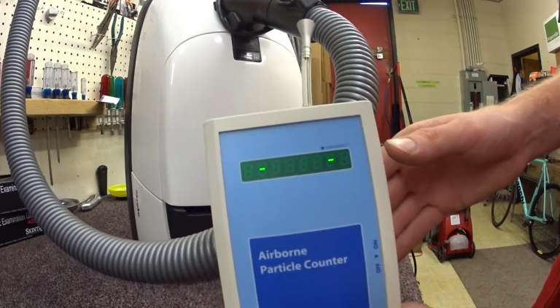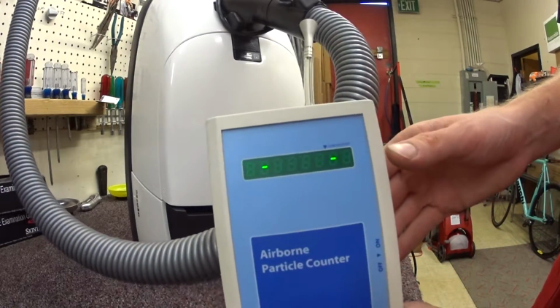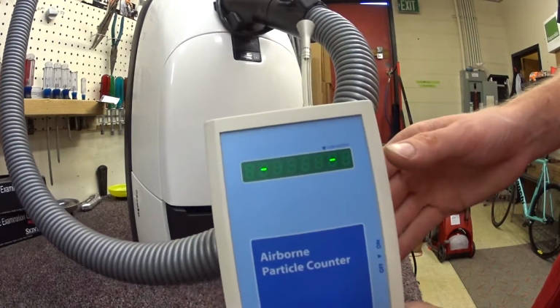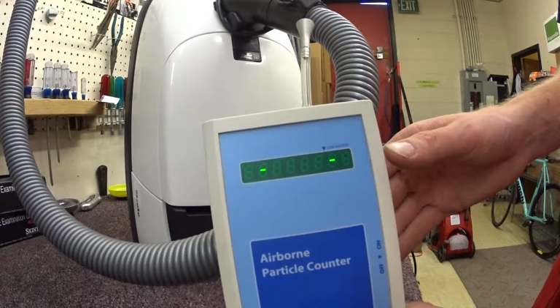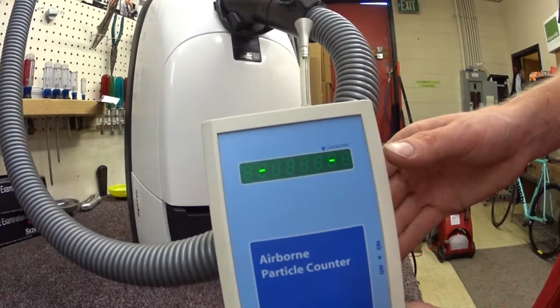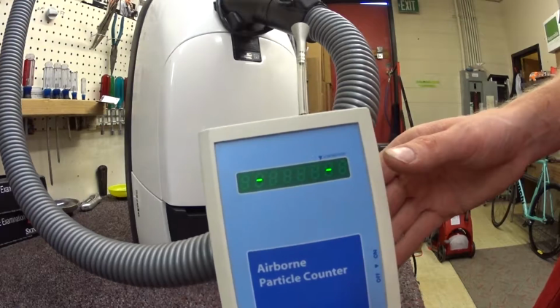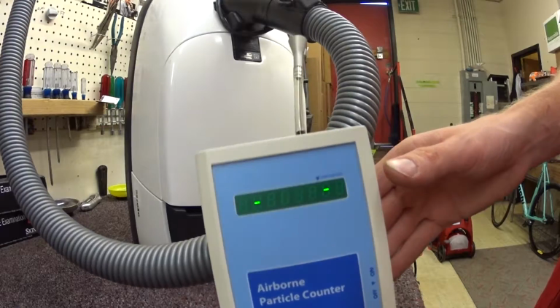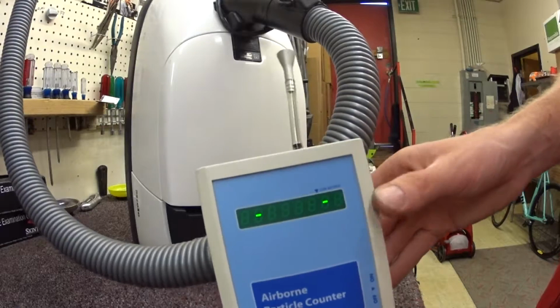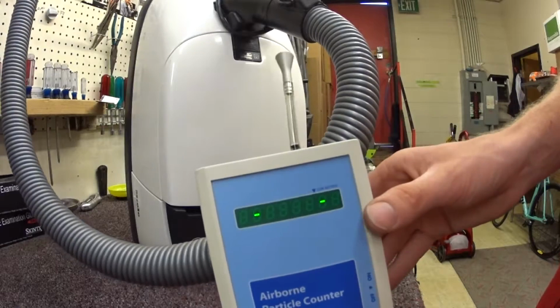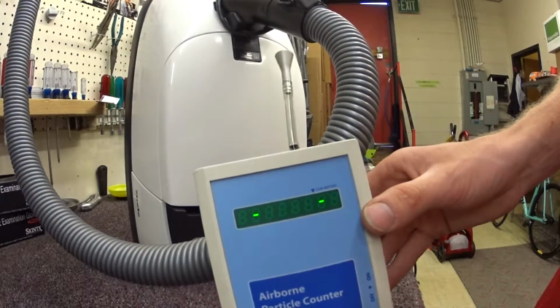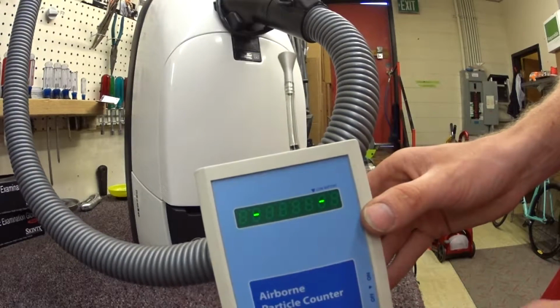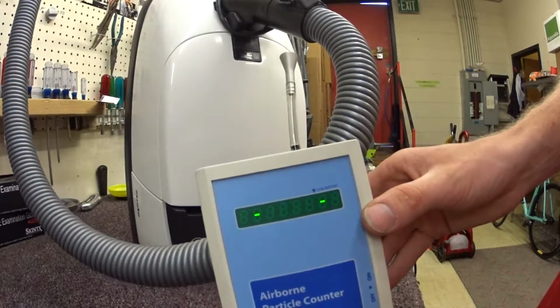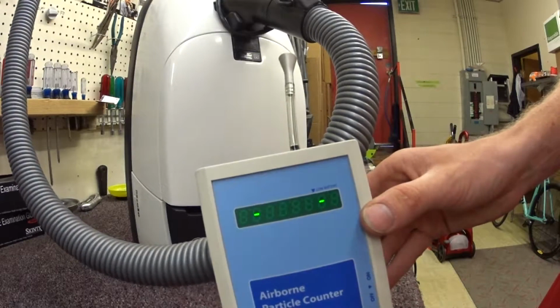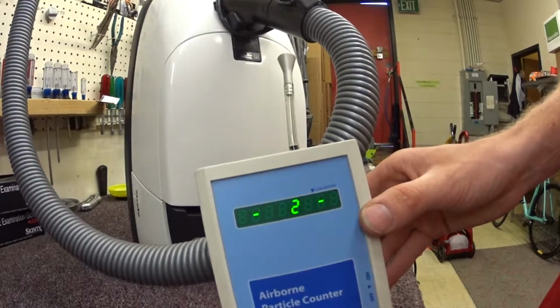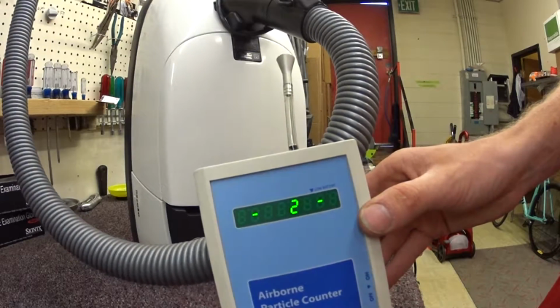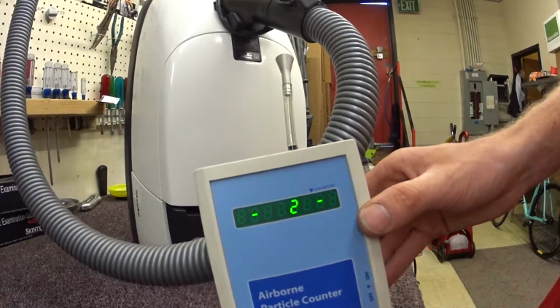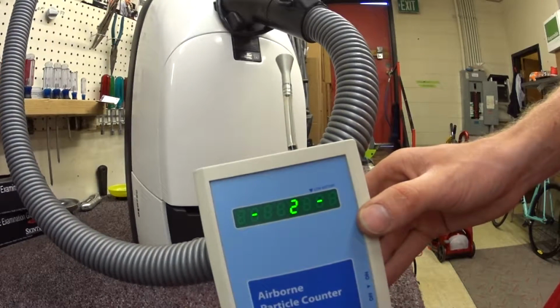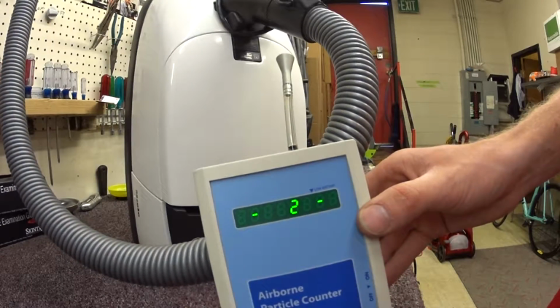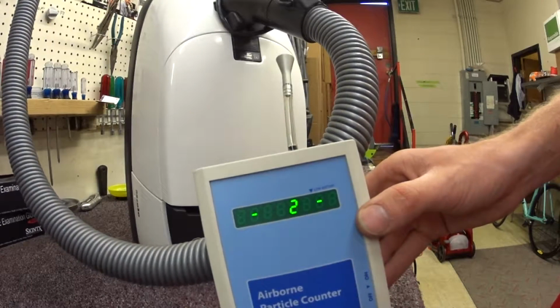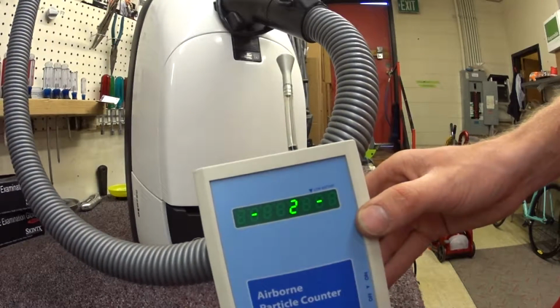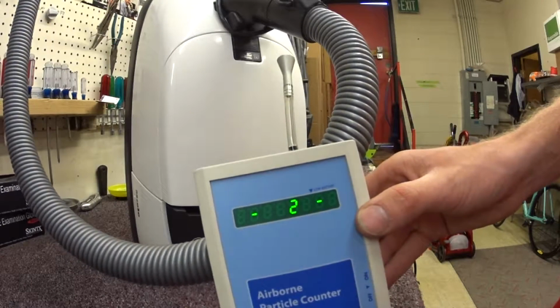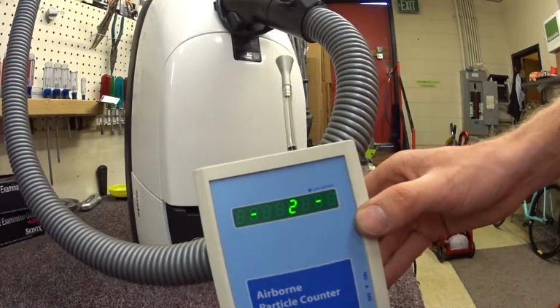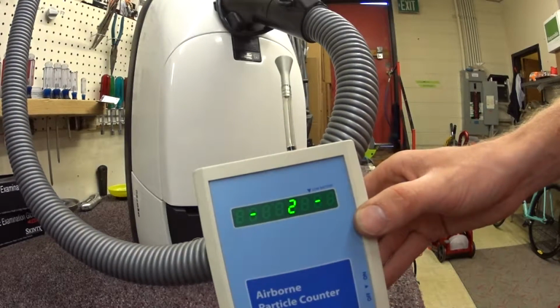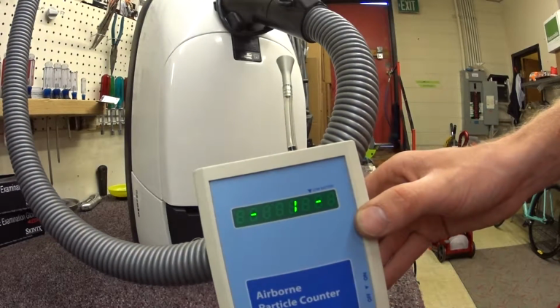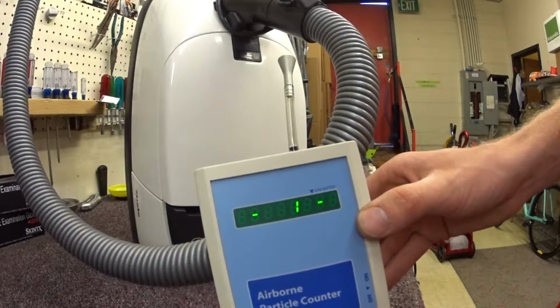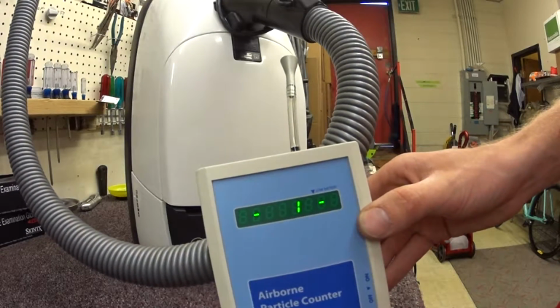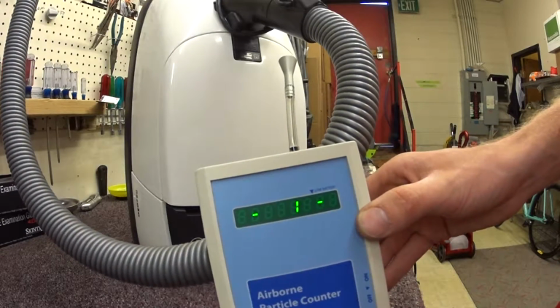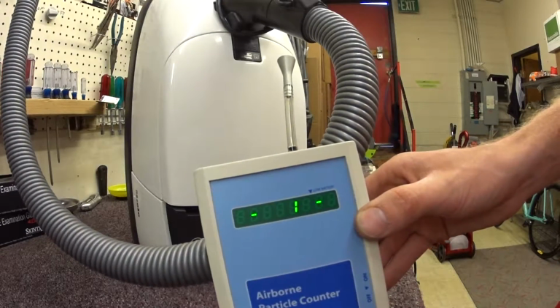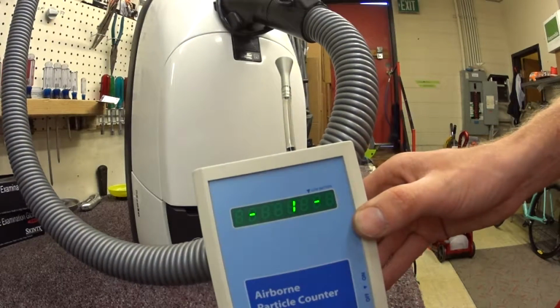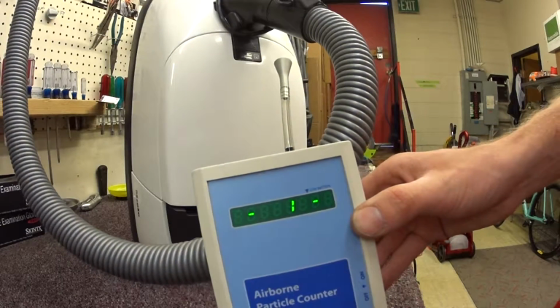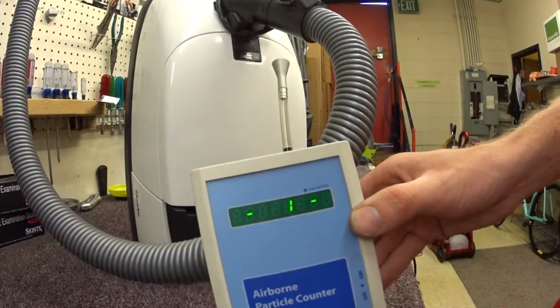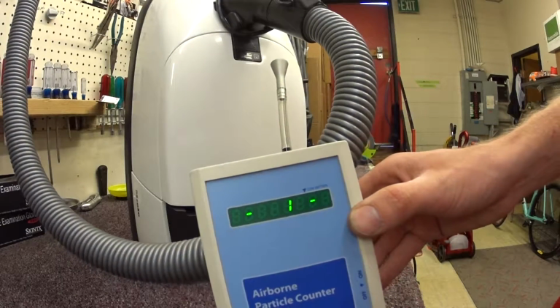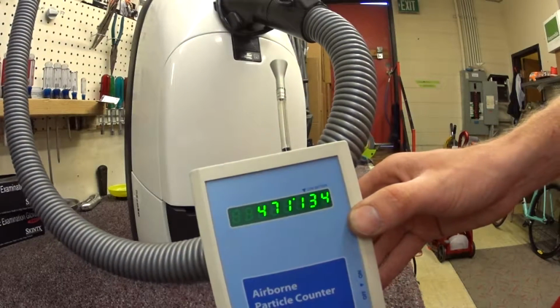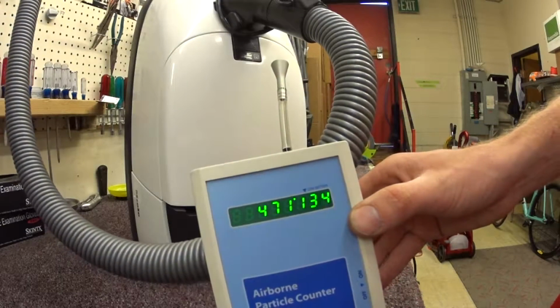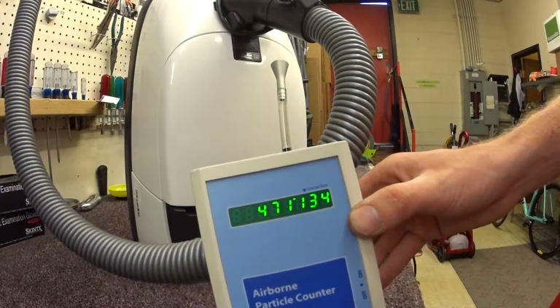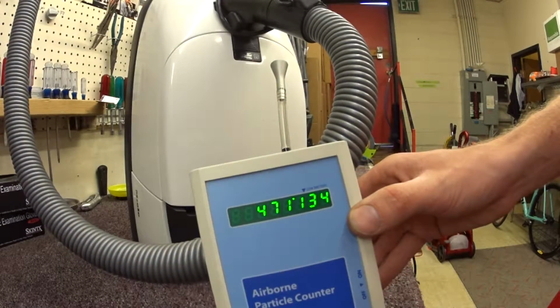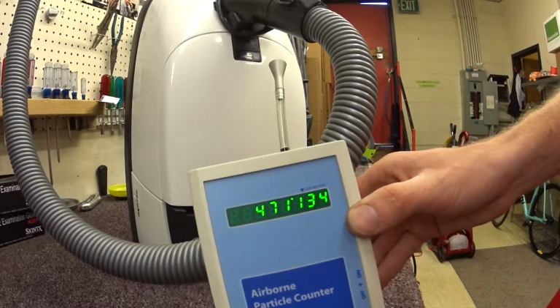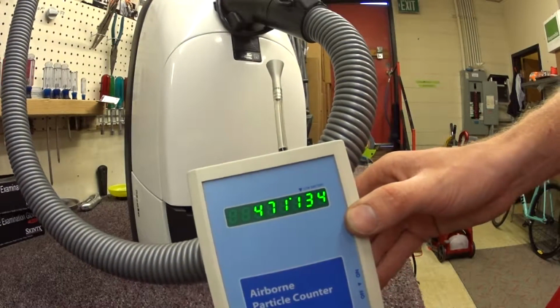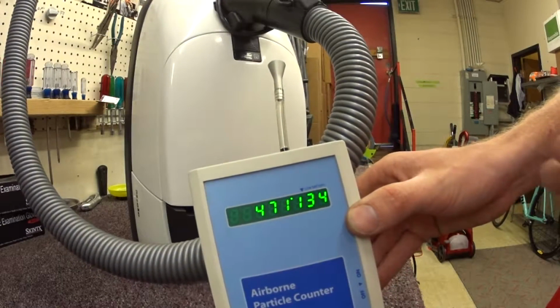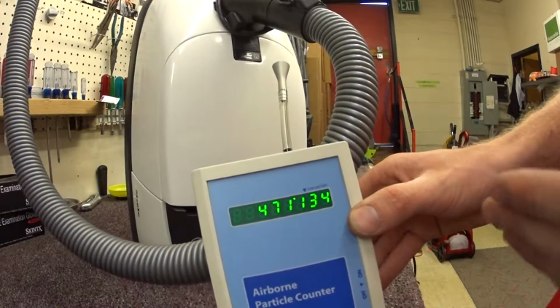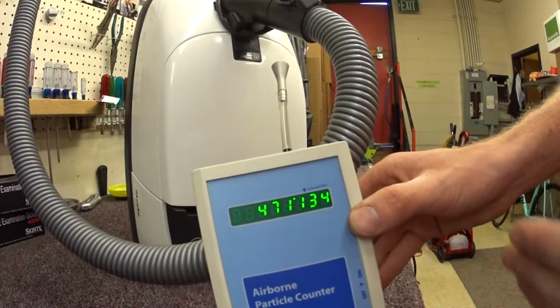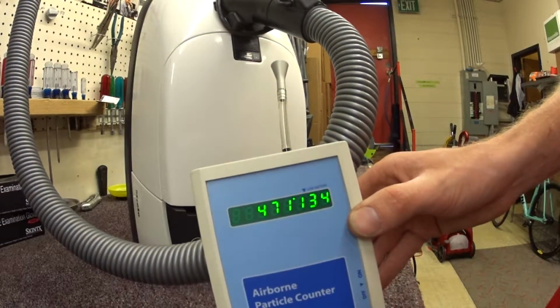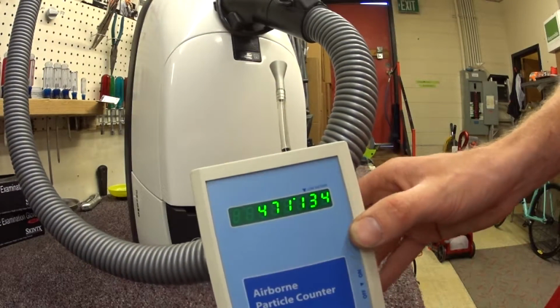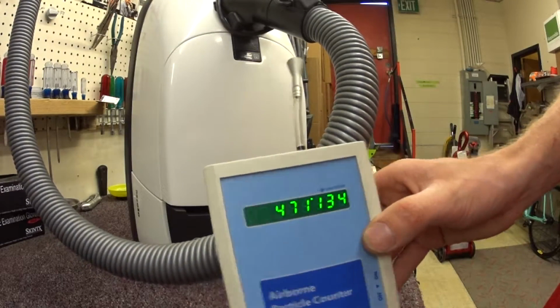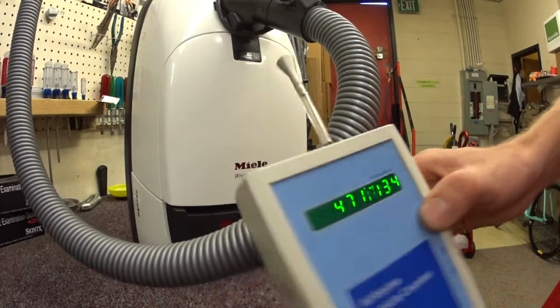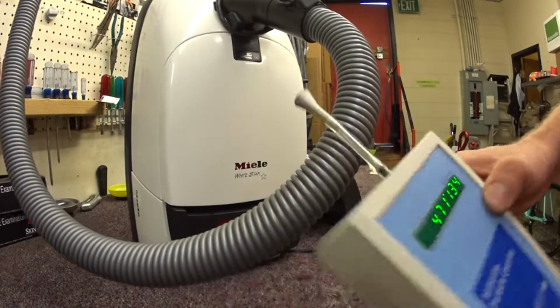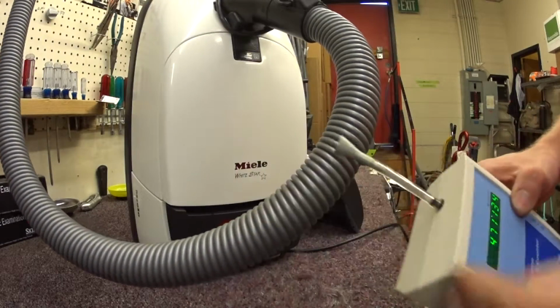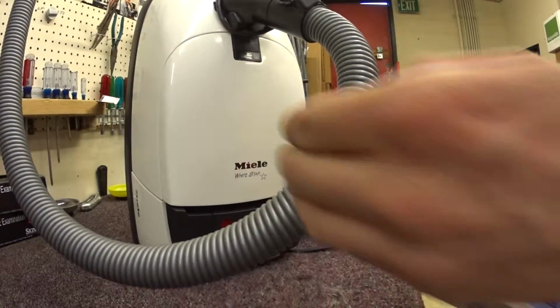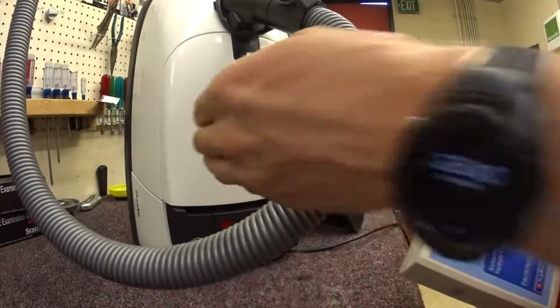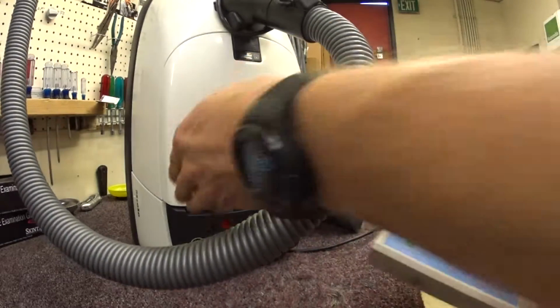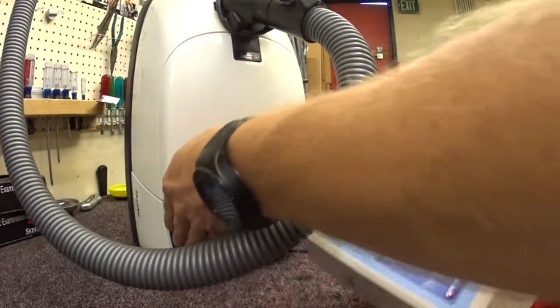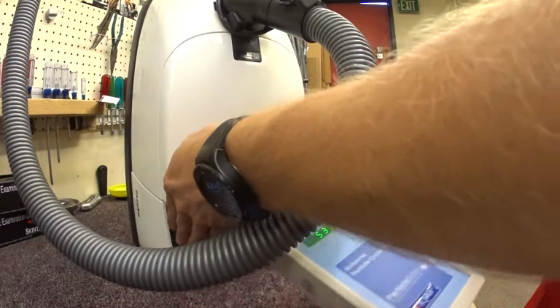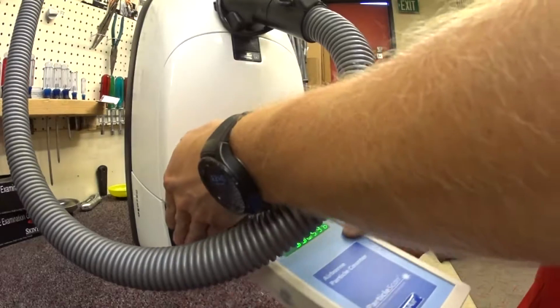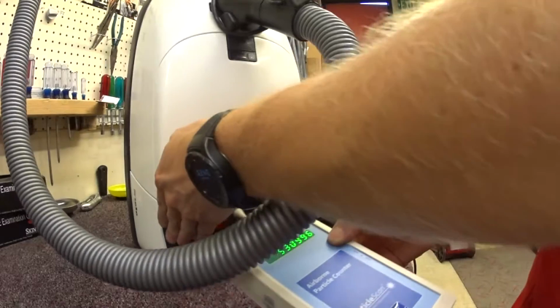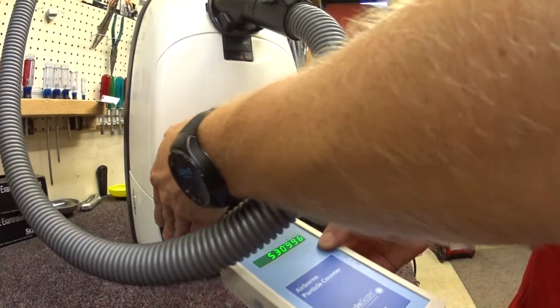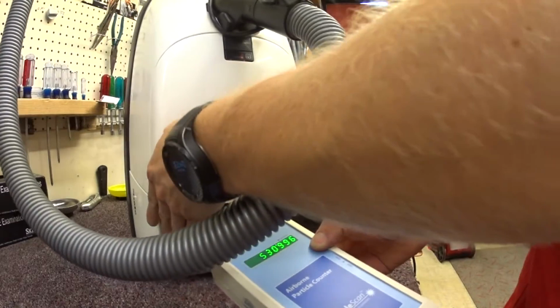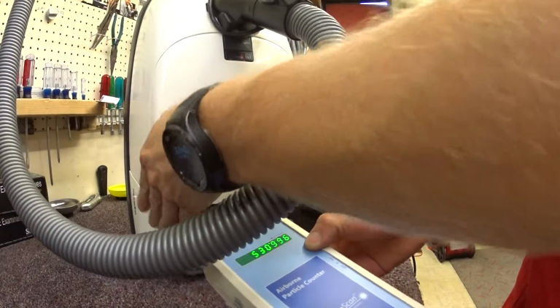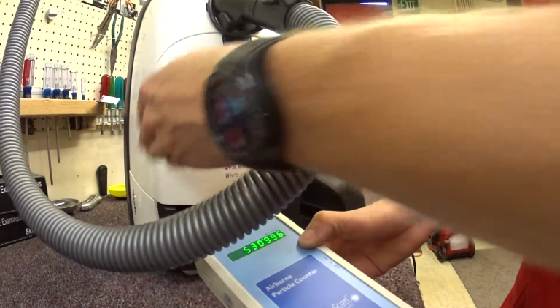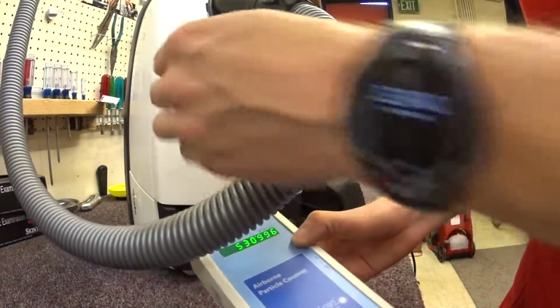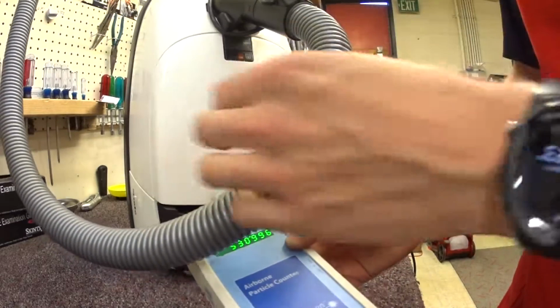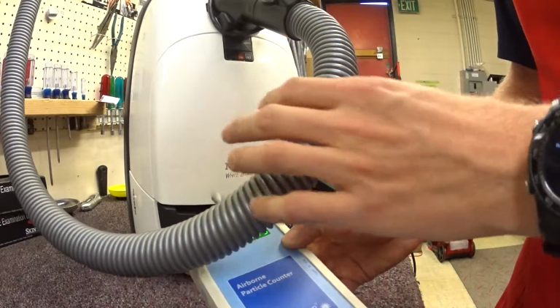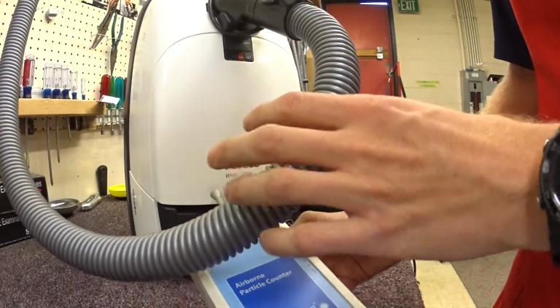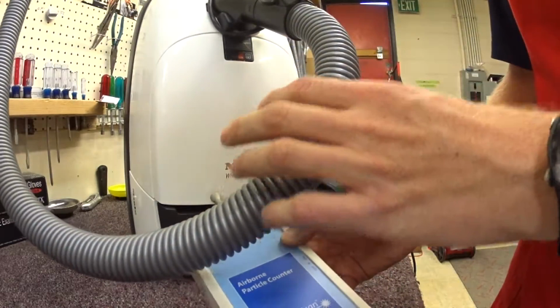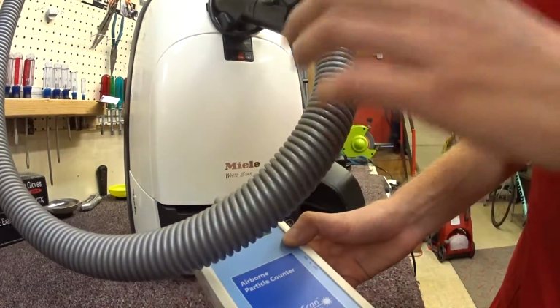I'm going to turn it on and take a reading of what's in the air. Quite a bit. We're going to put it right to the exhaust of the machine.